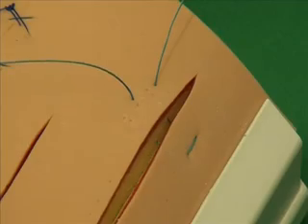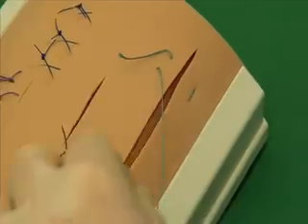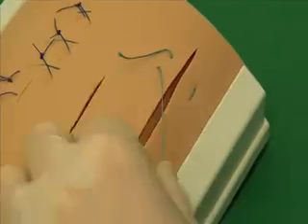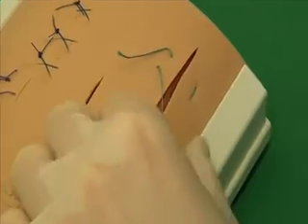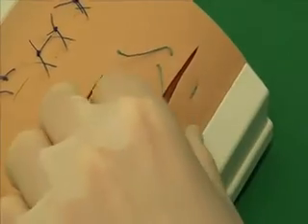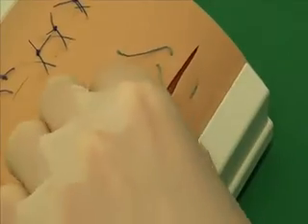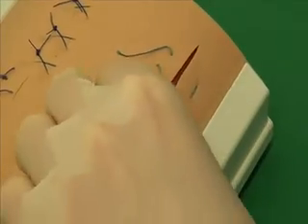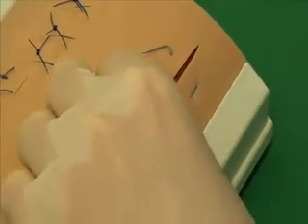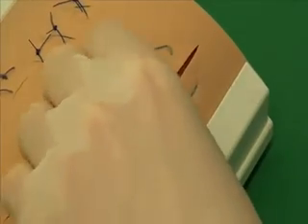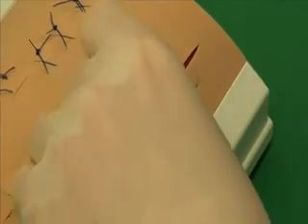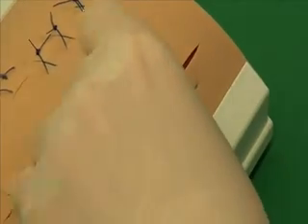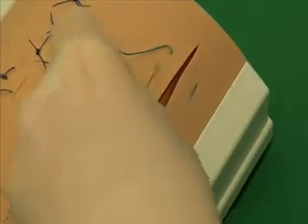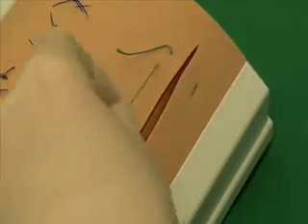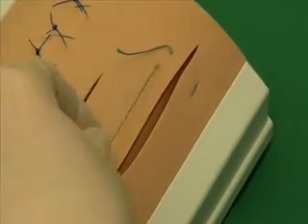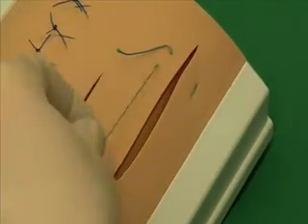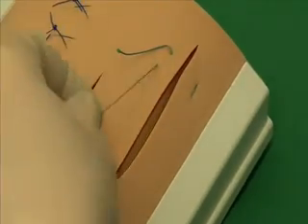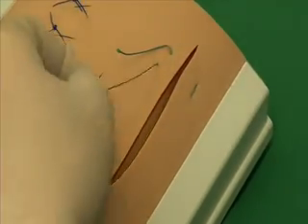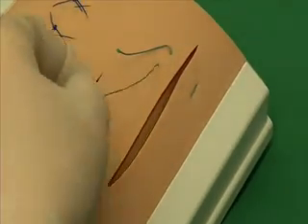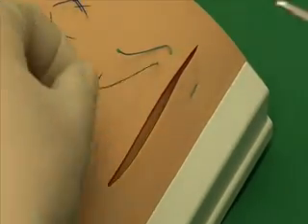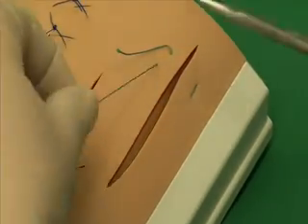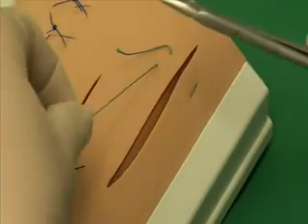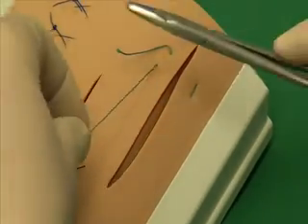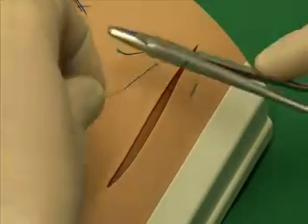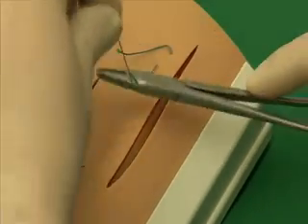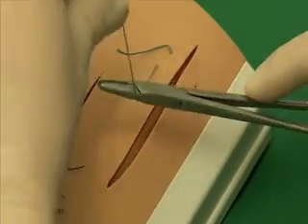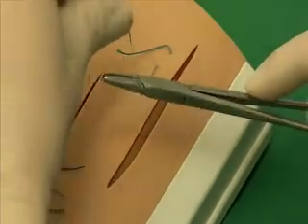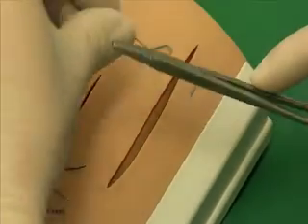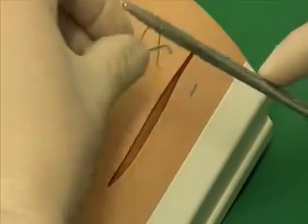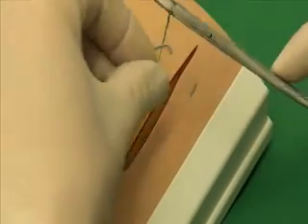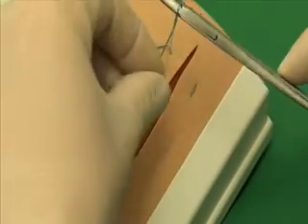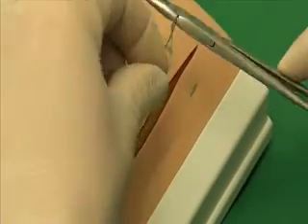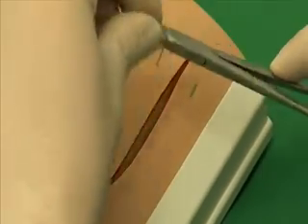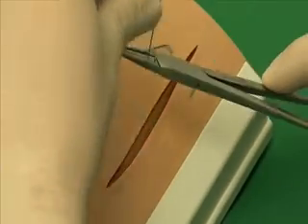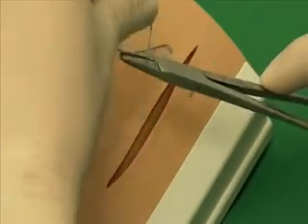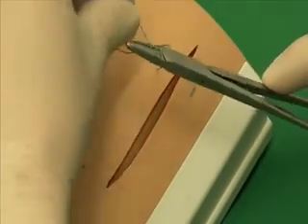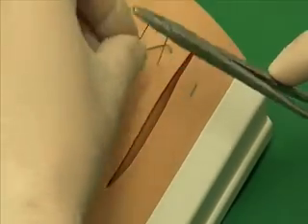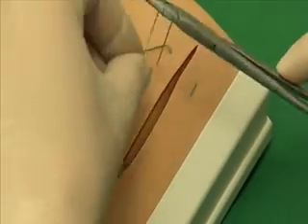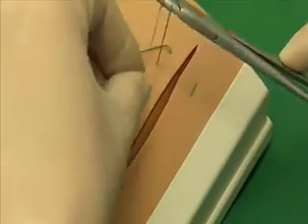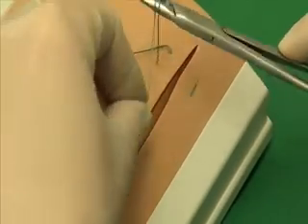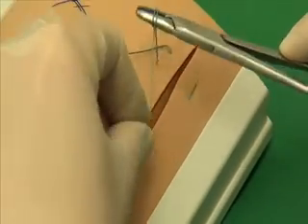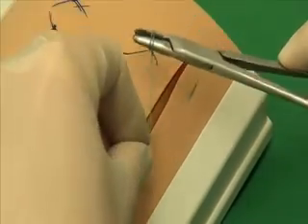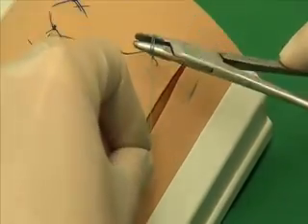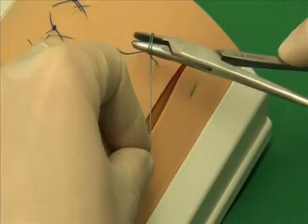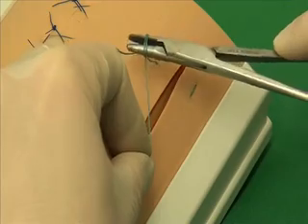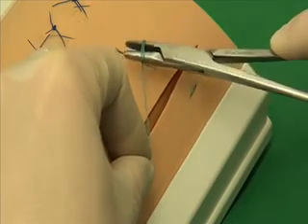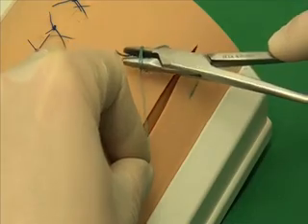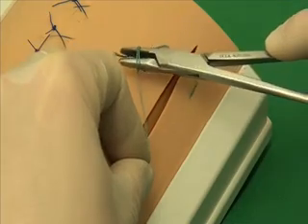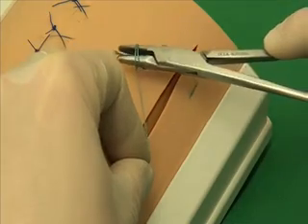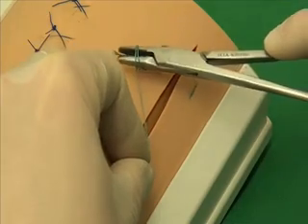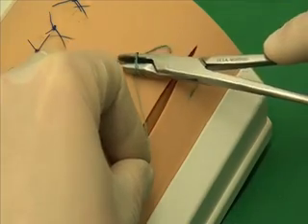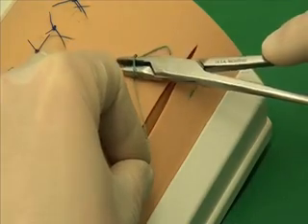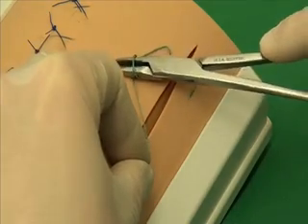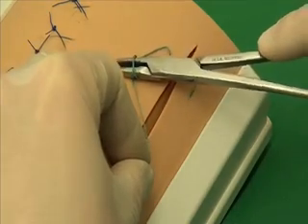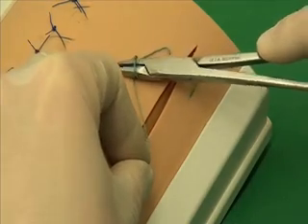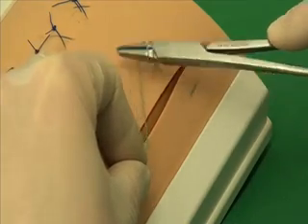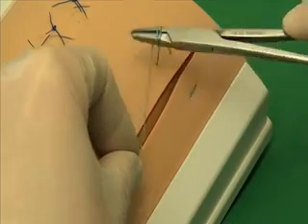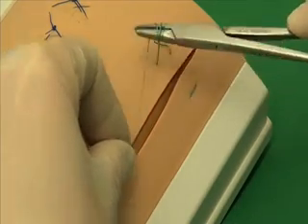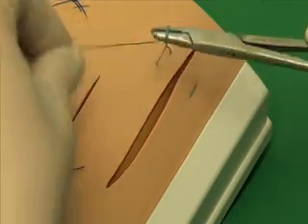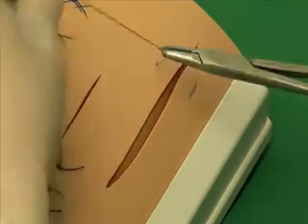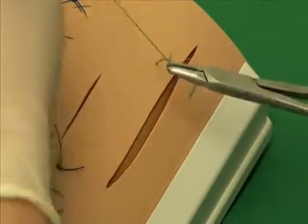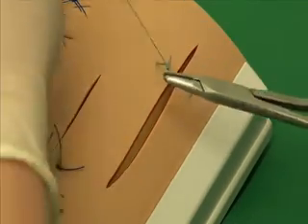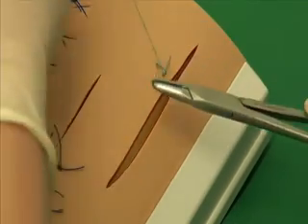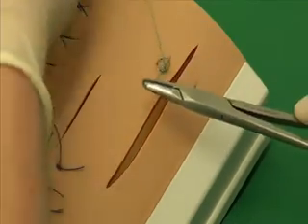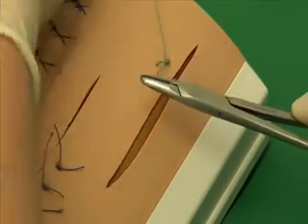The suture is then secured with an instrument knot across the open side of the U. With the first throw, the wound edges are opposed.